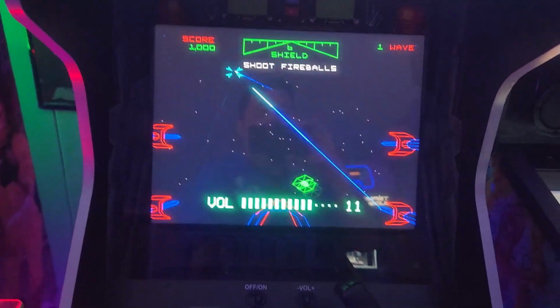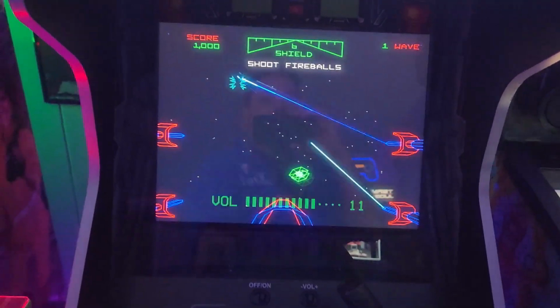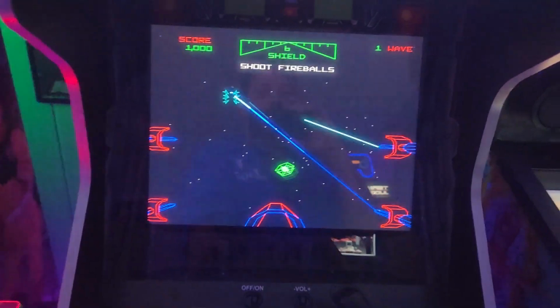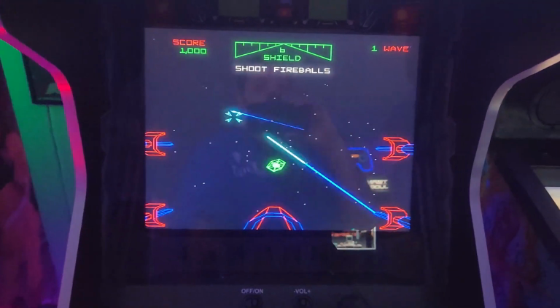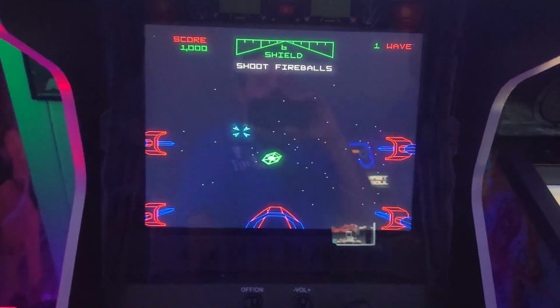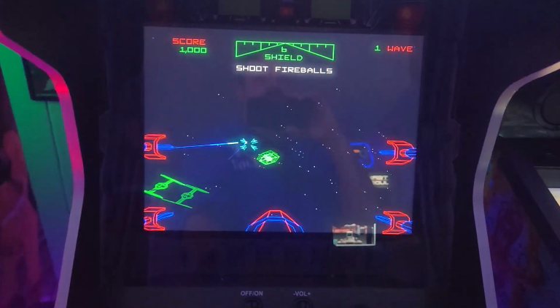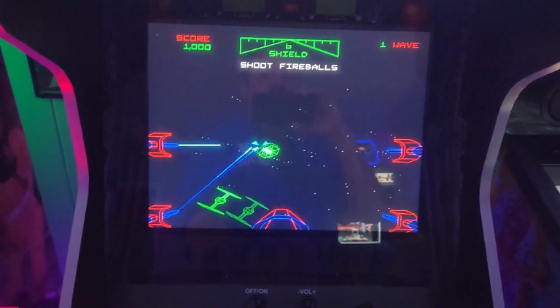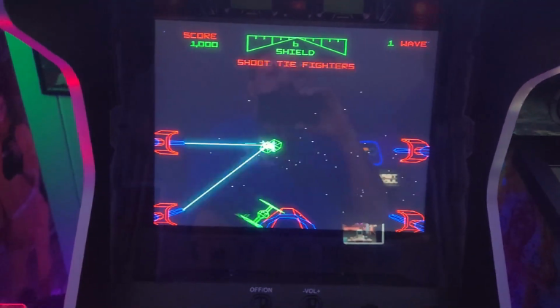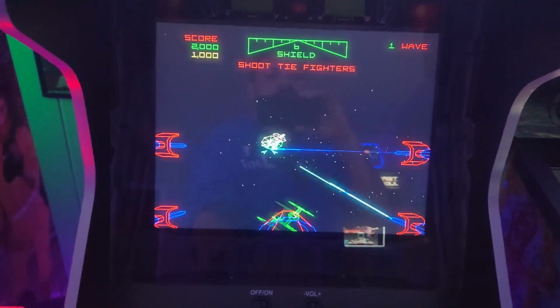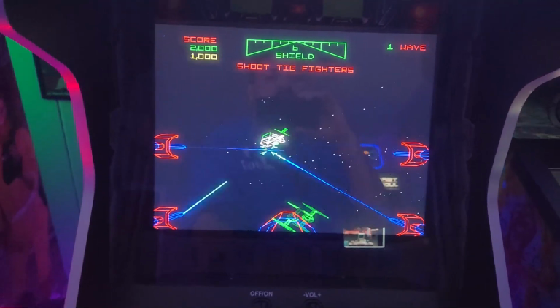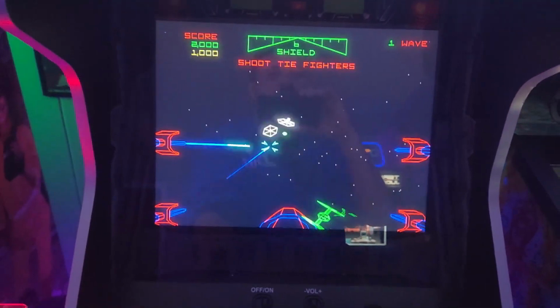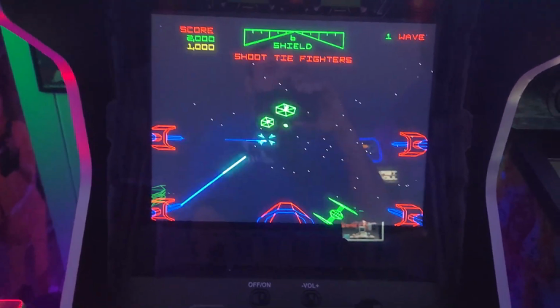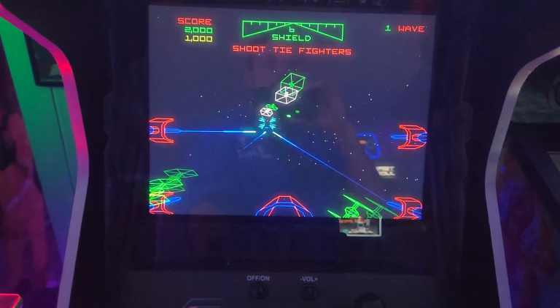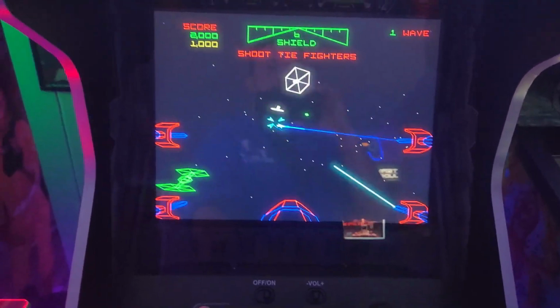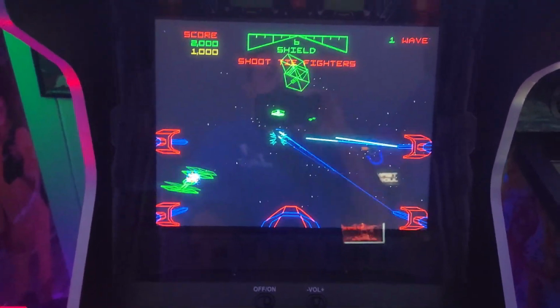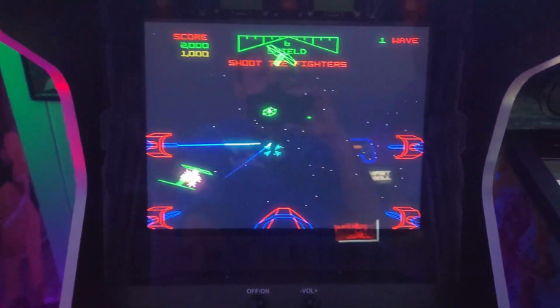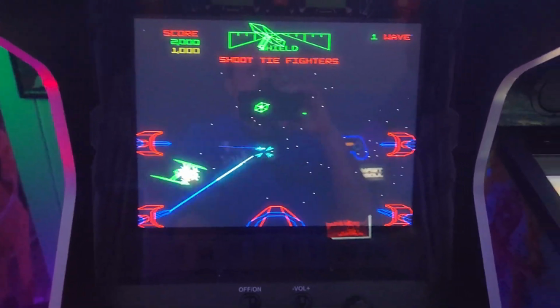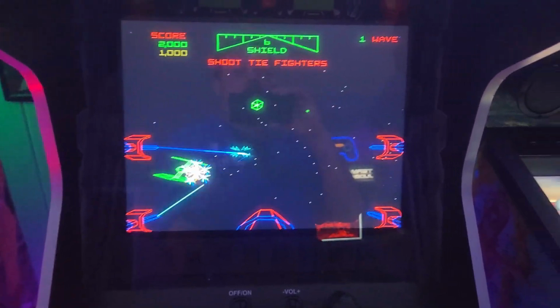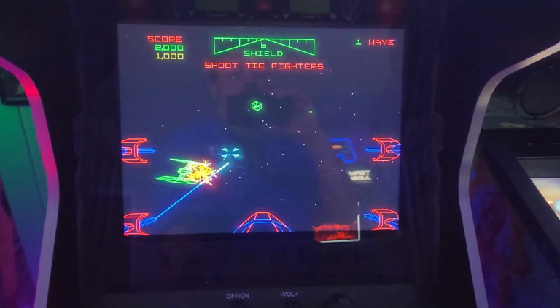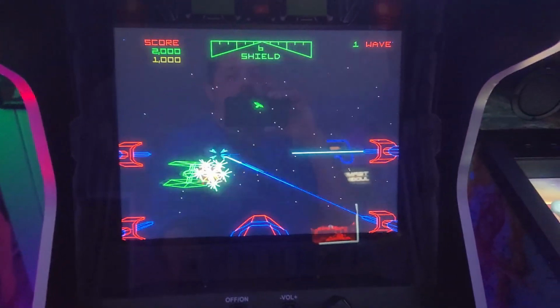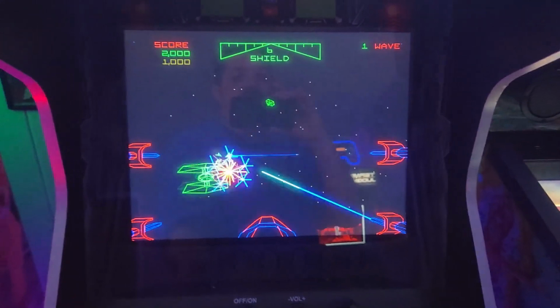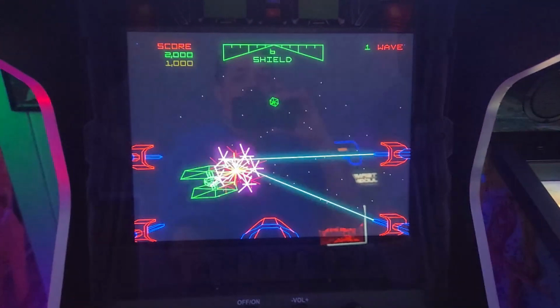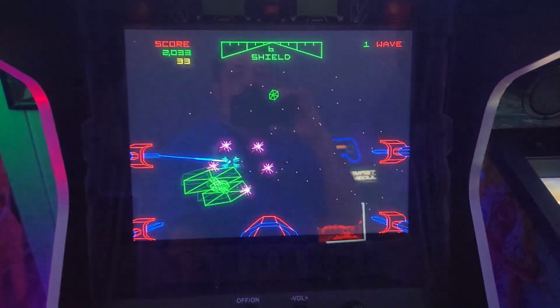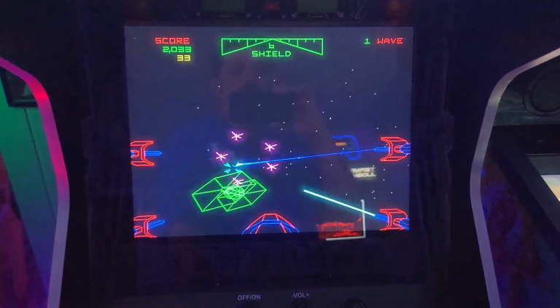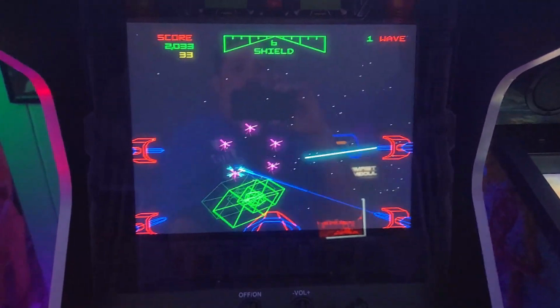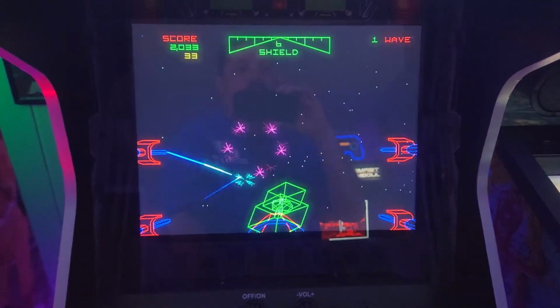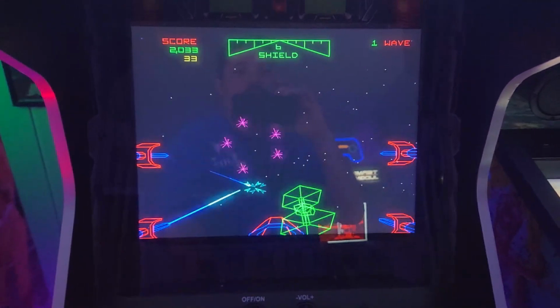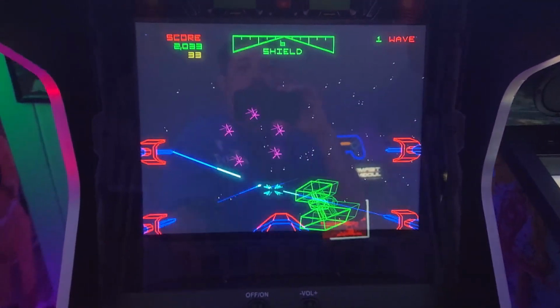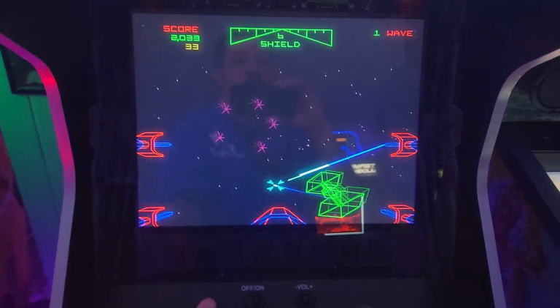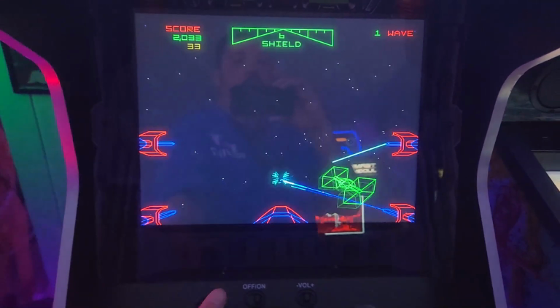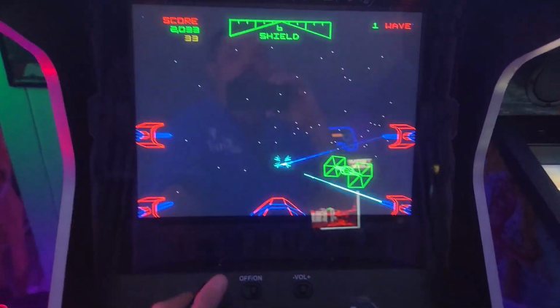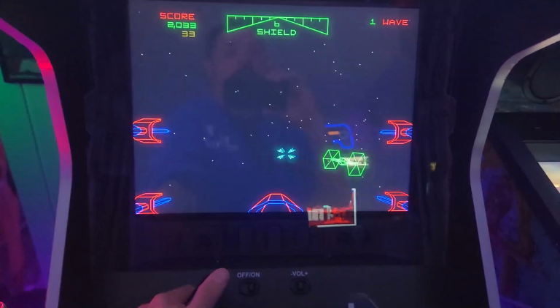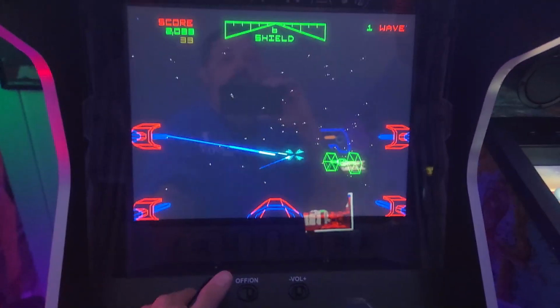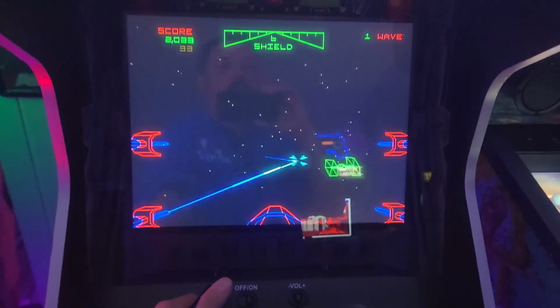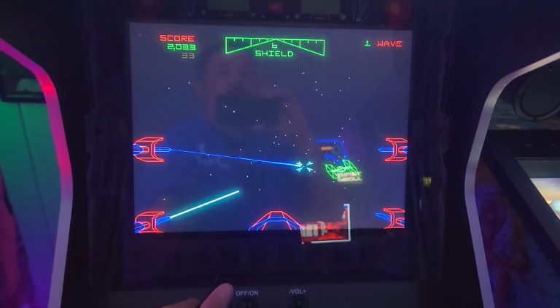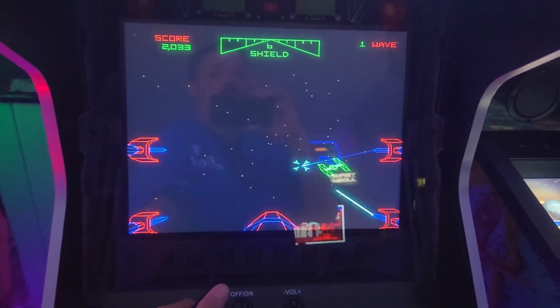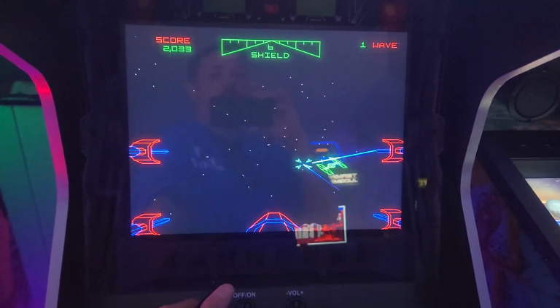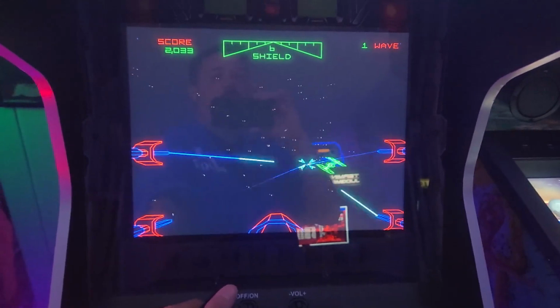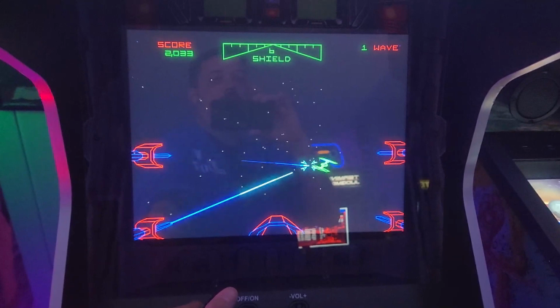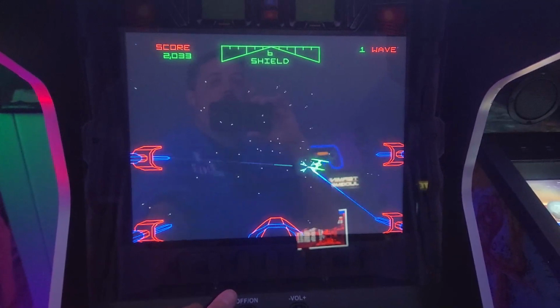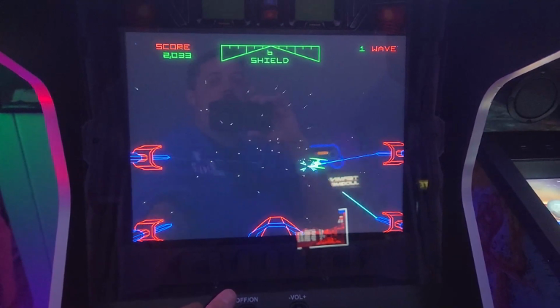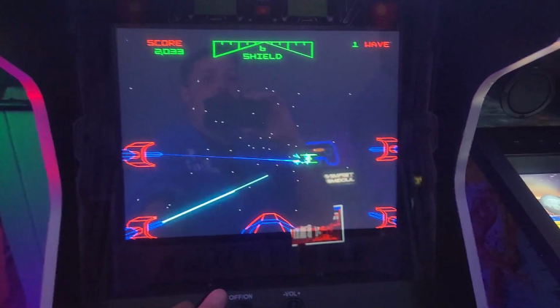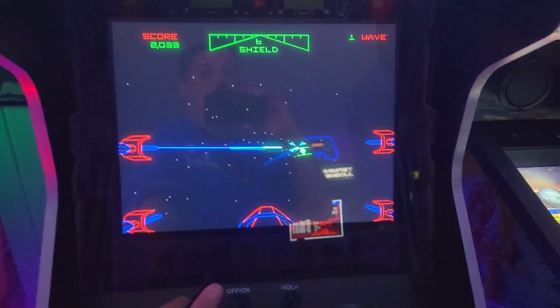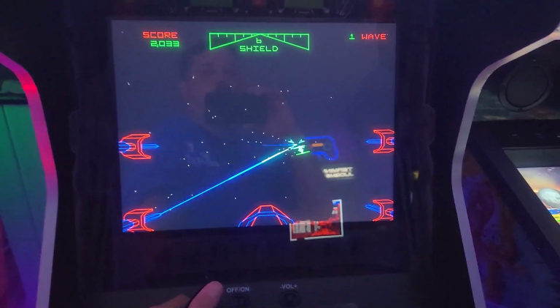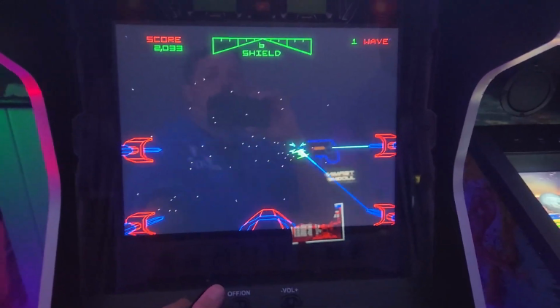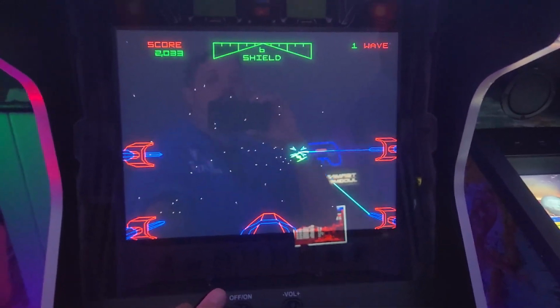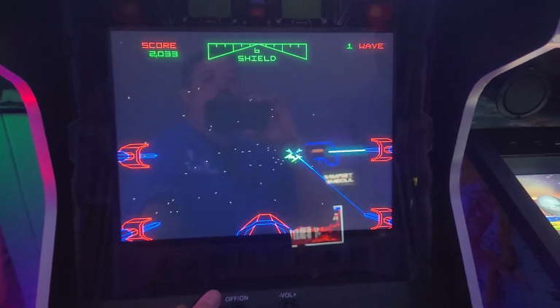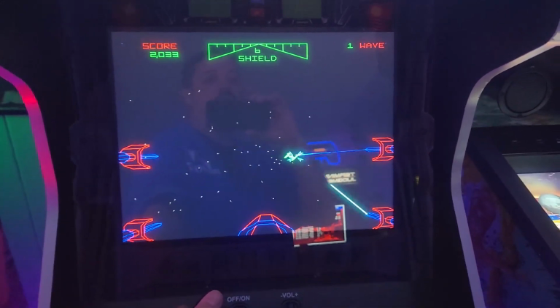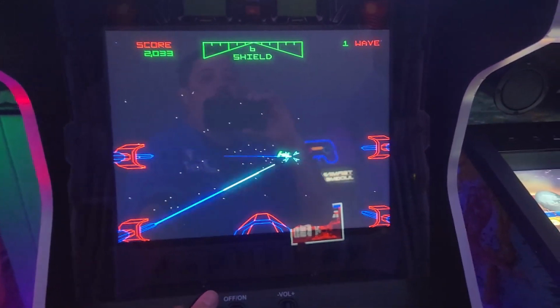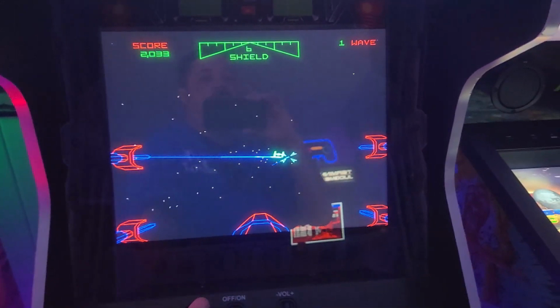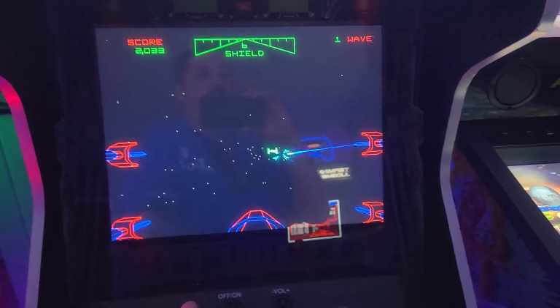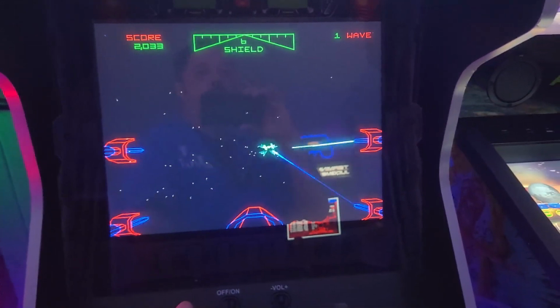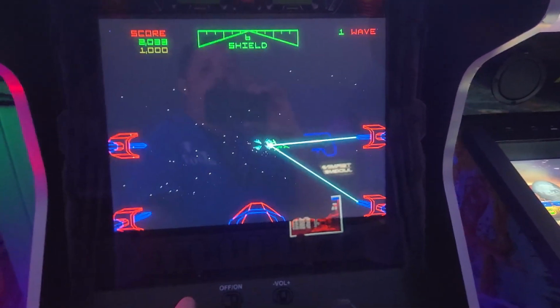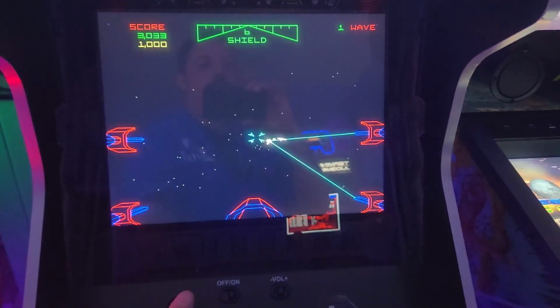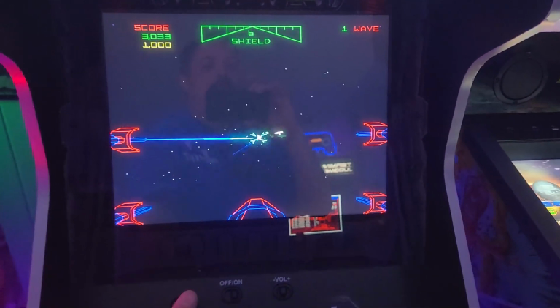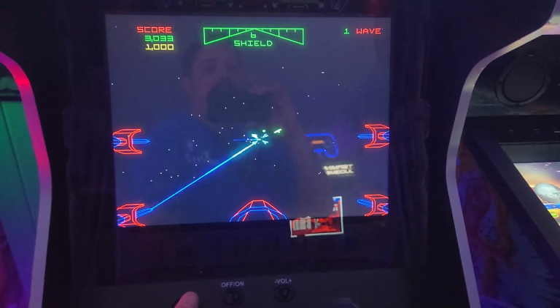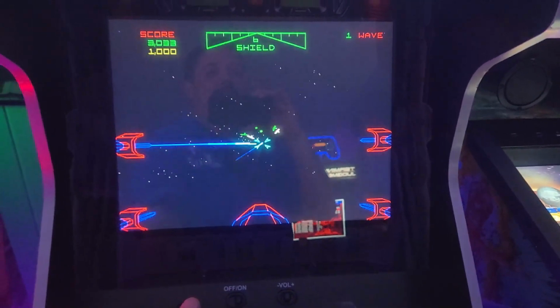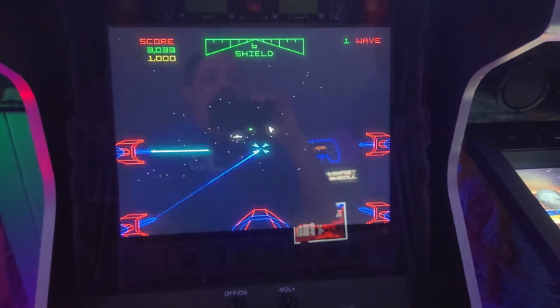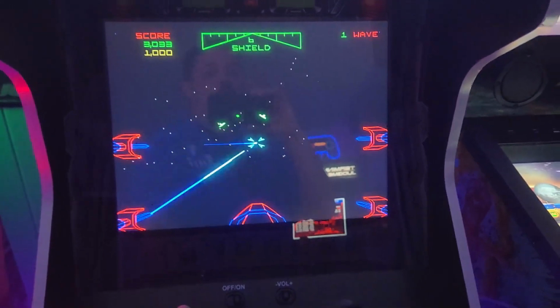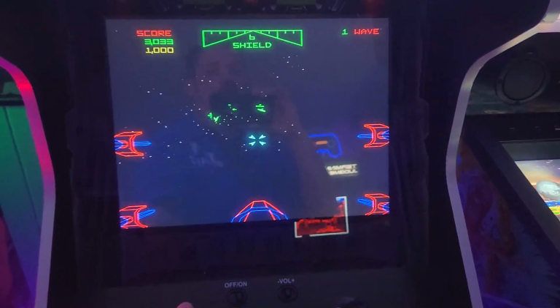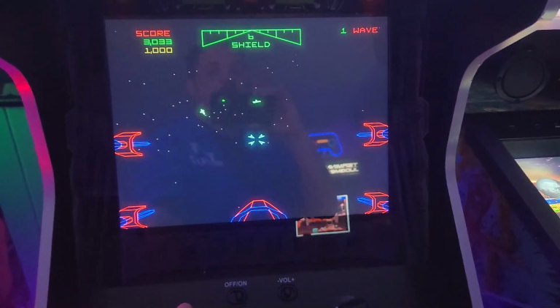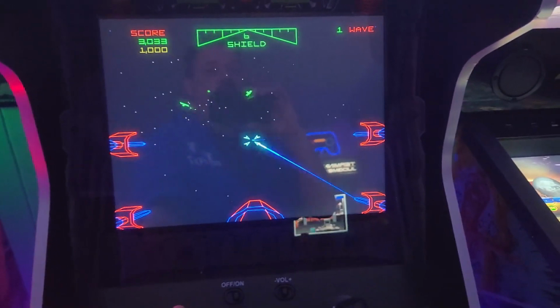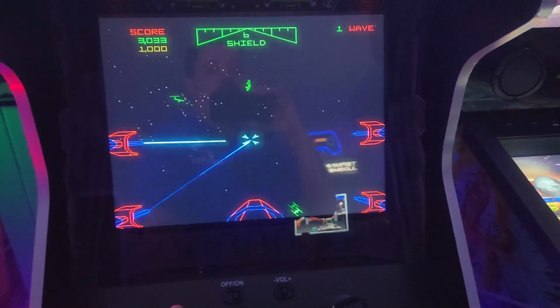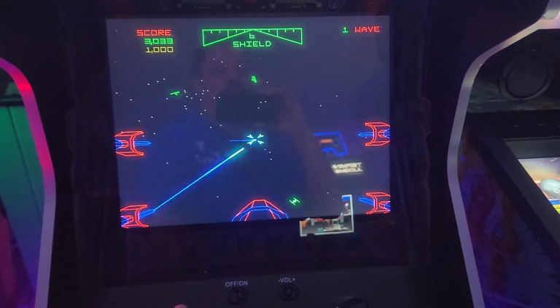These are just some computer speakers I hooked up without a subwoofer, but I'm going to add the subwoofer kit eventually. The Star Wars vector graphics and gameplay are just fun - I know it's primitive but I love it.